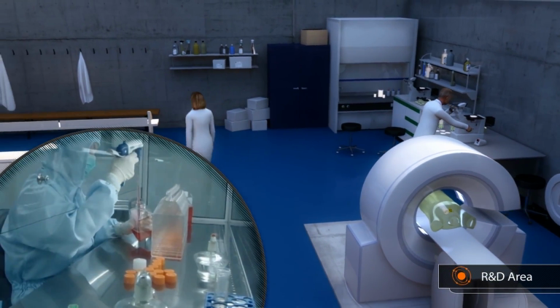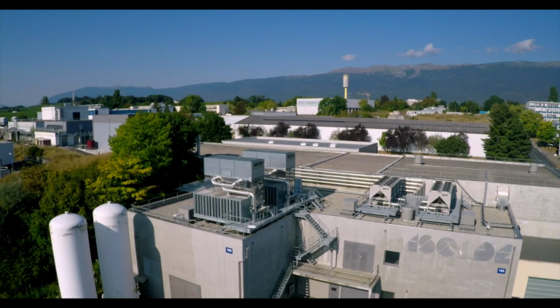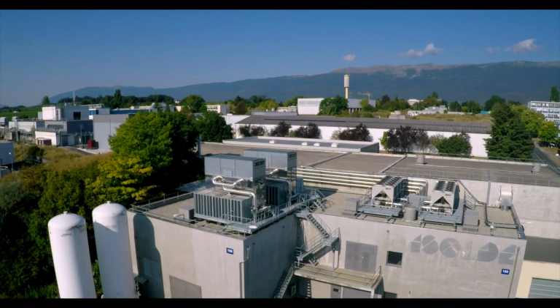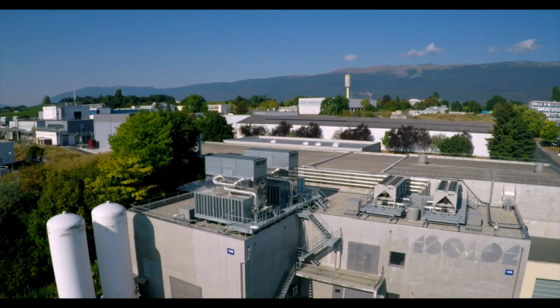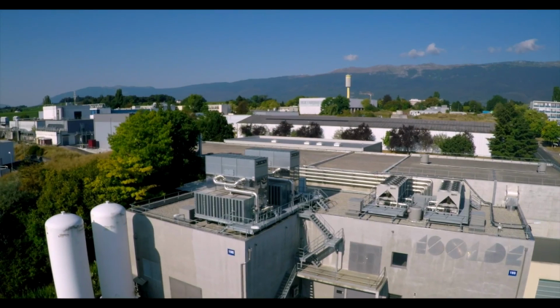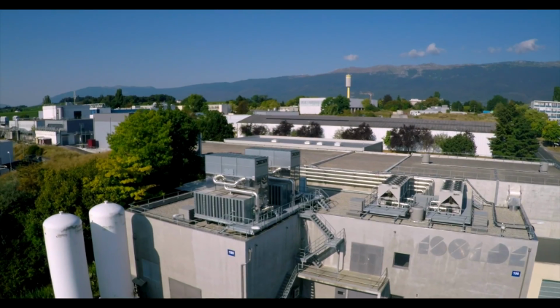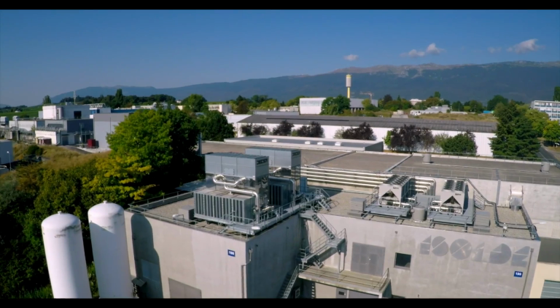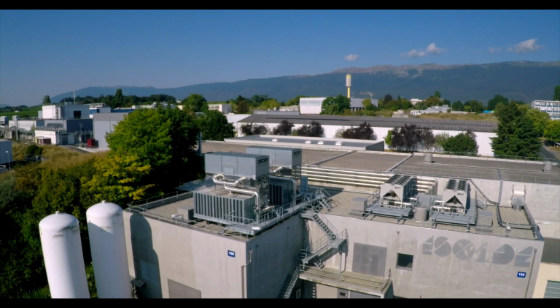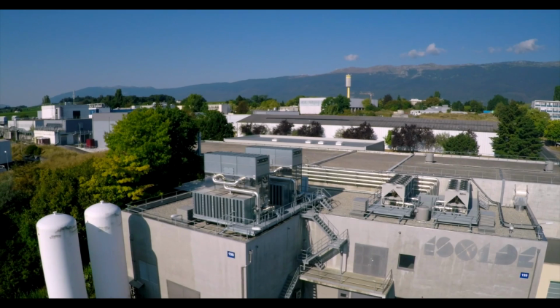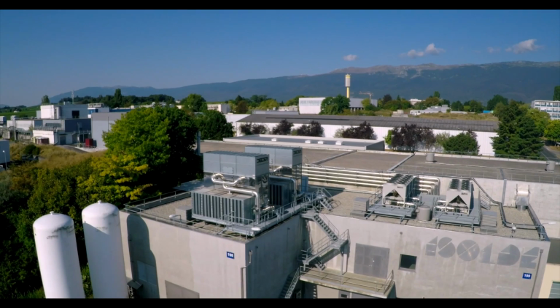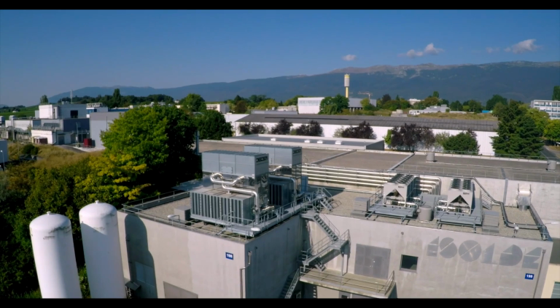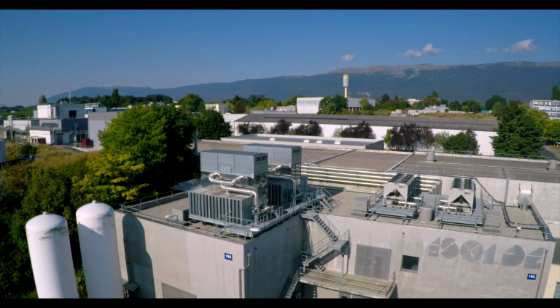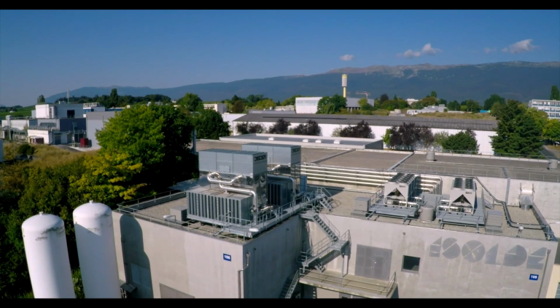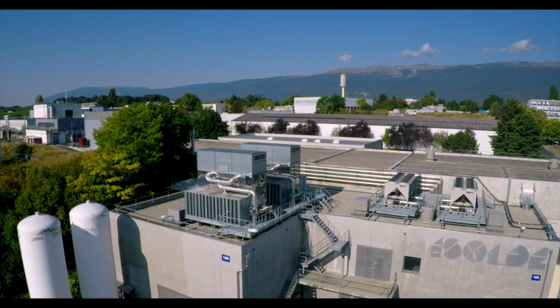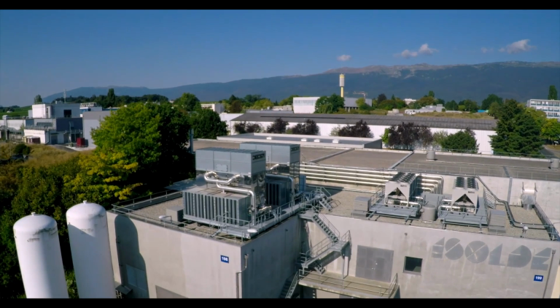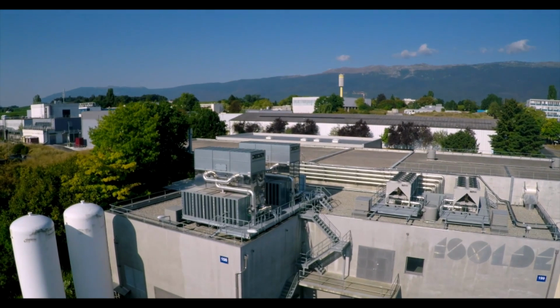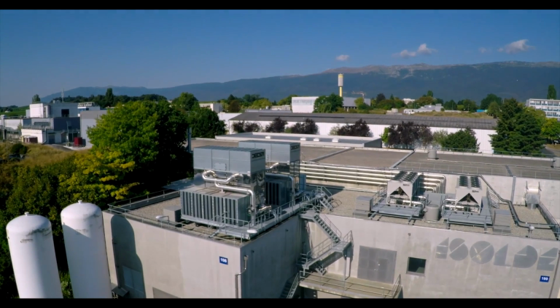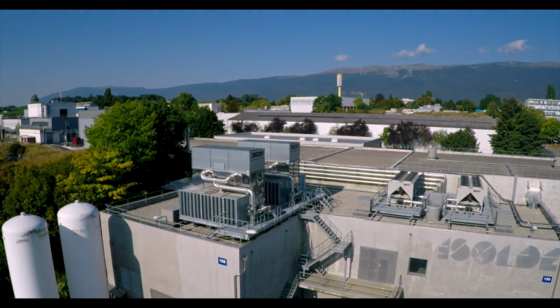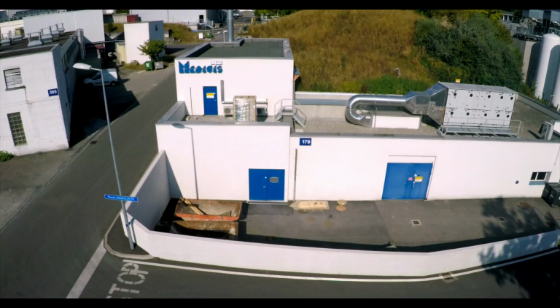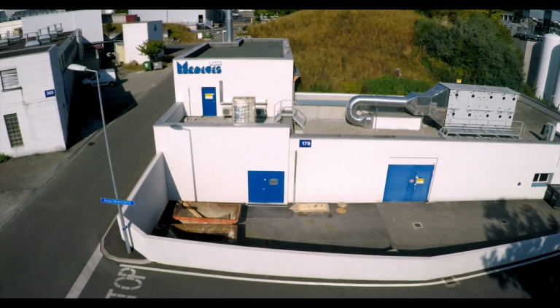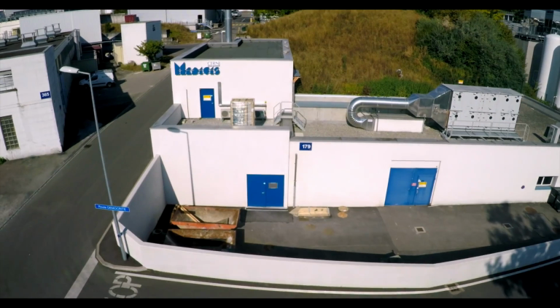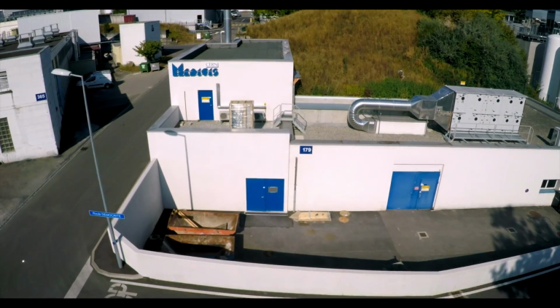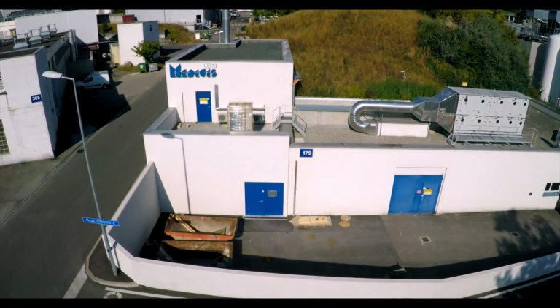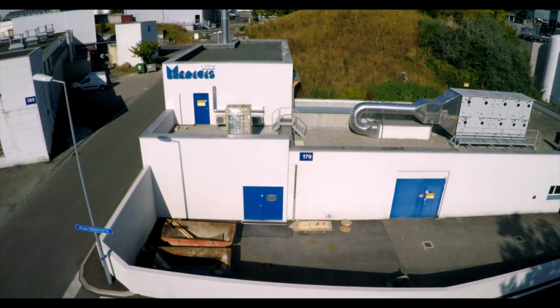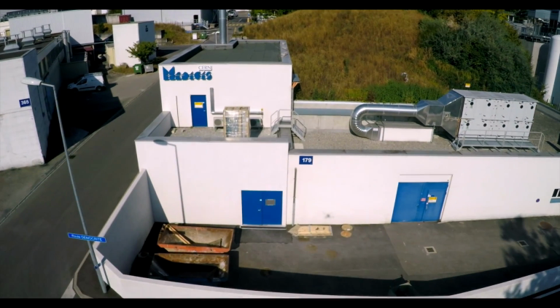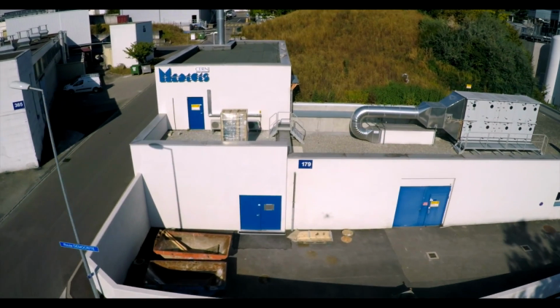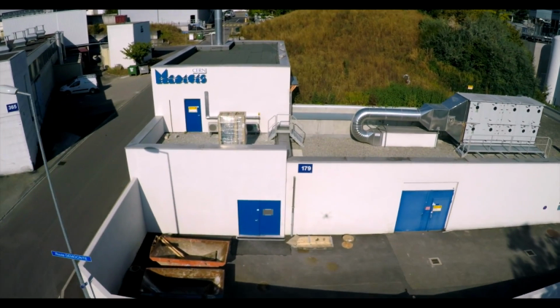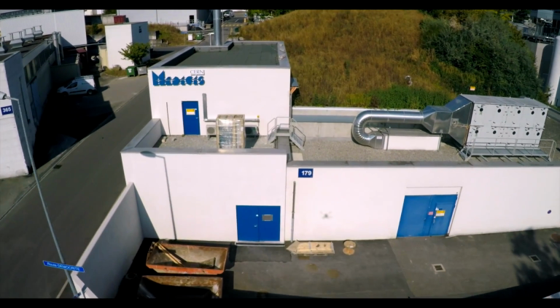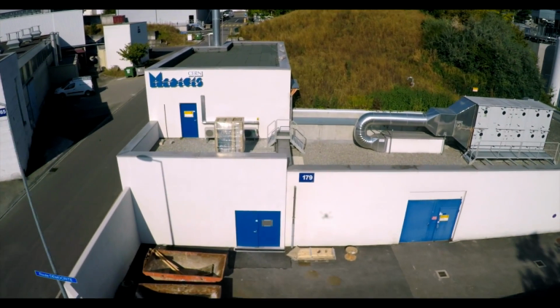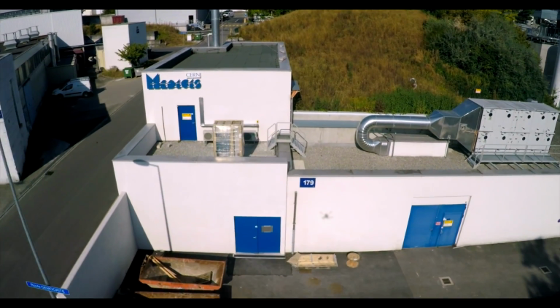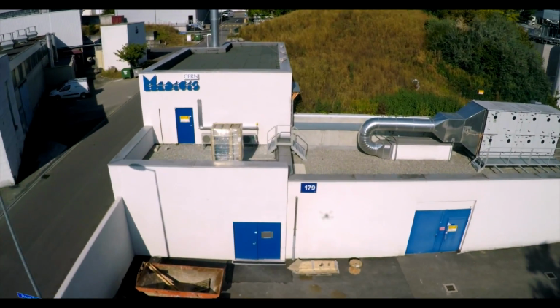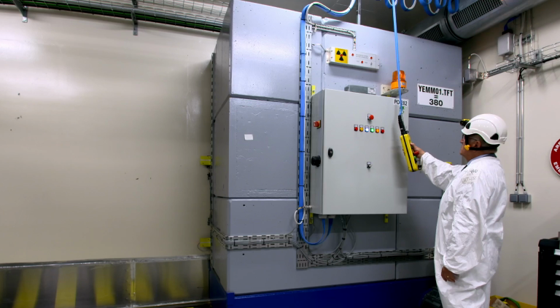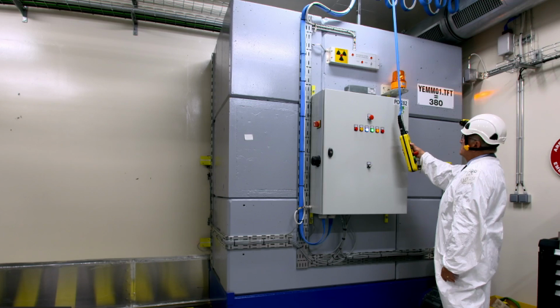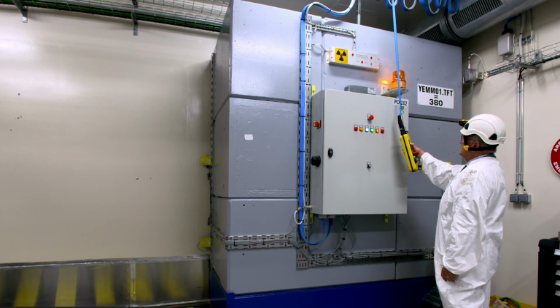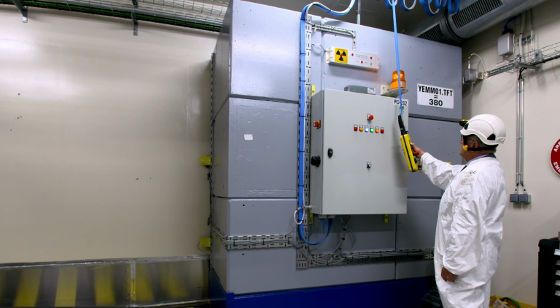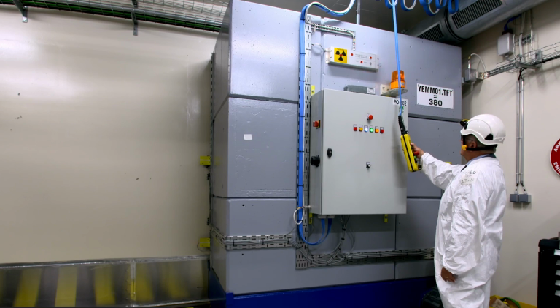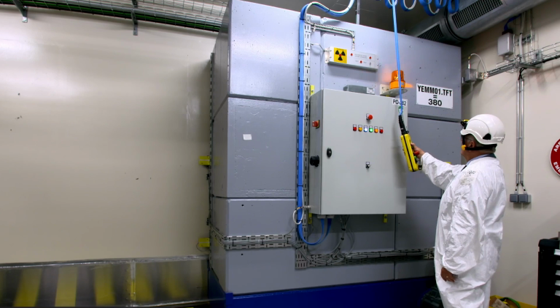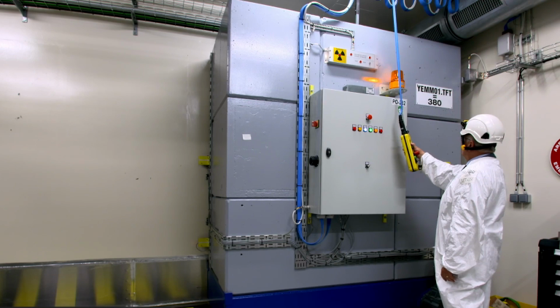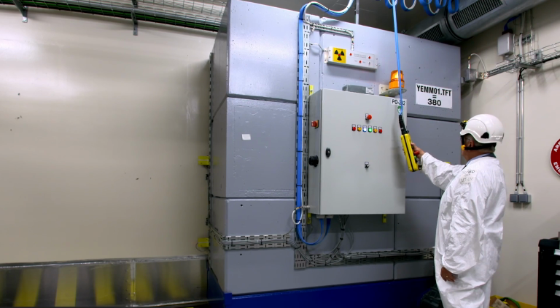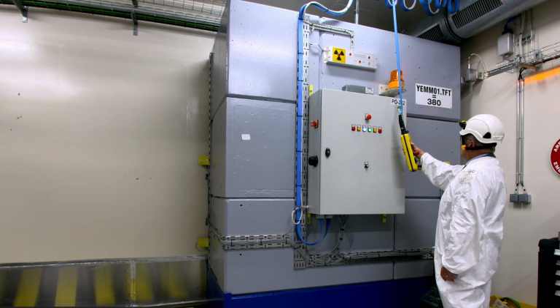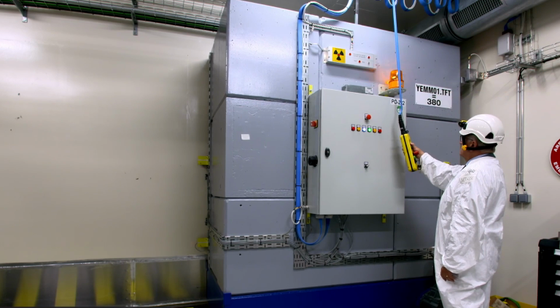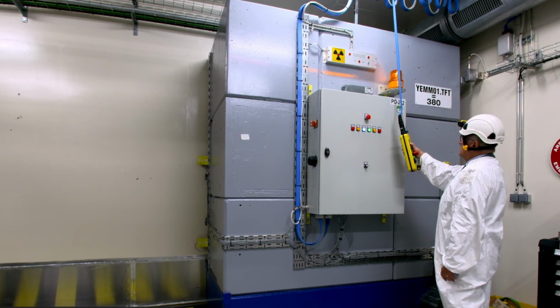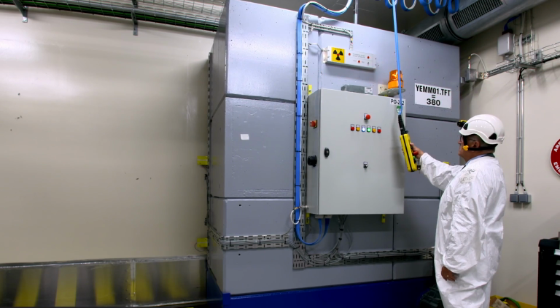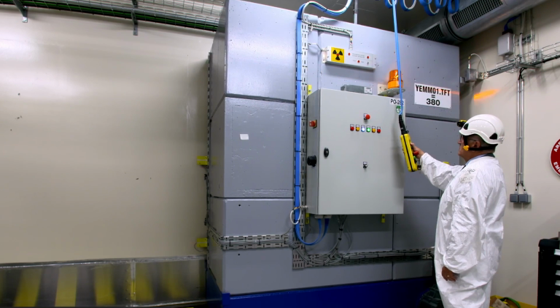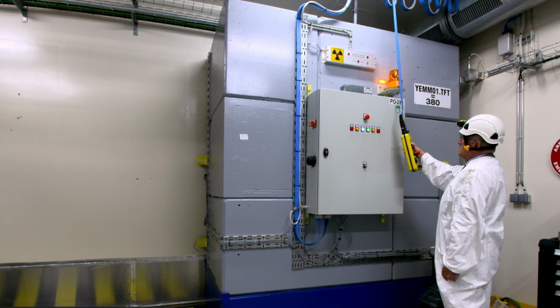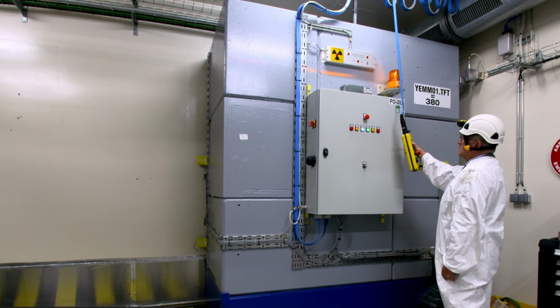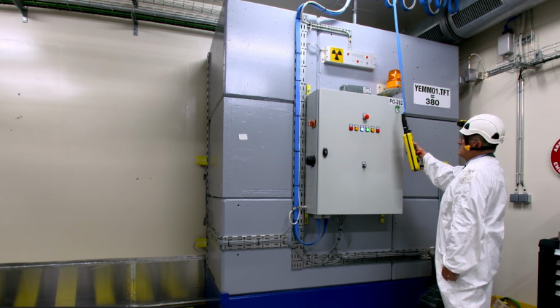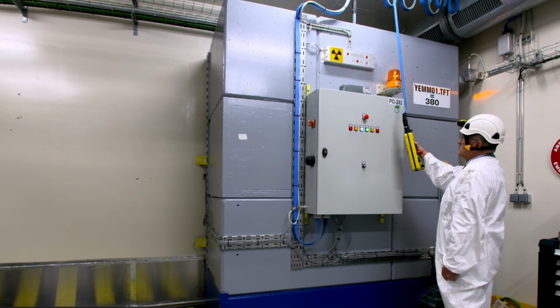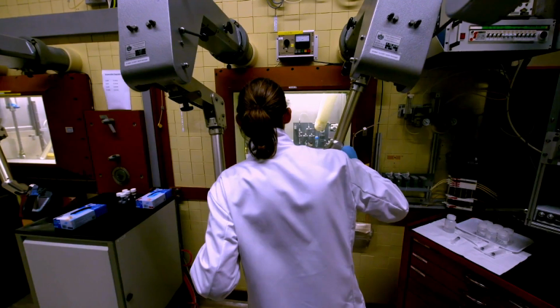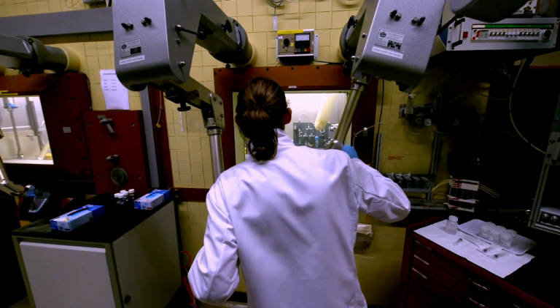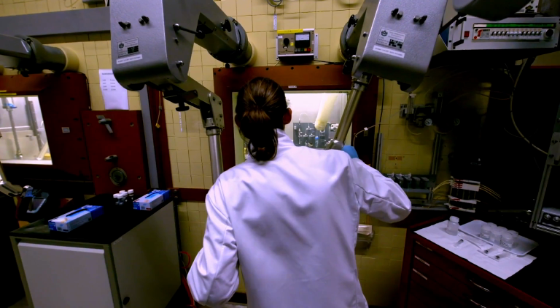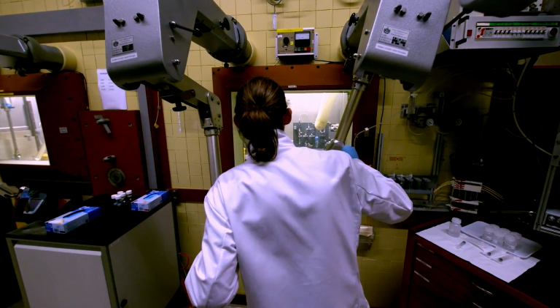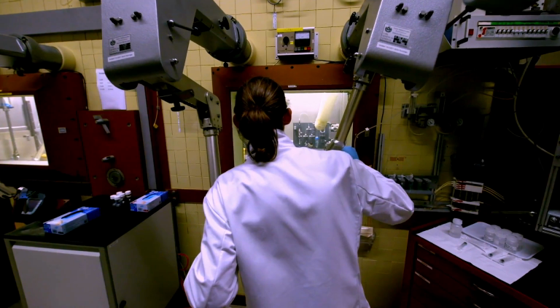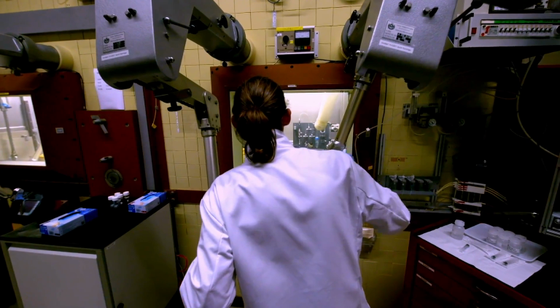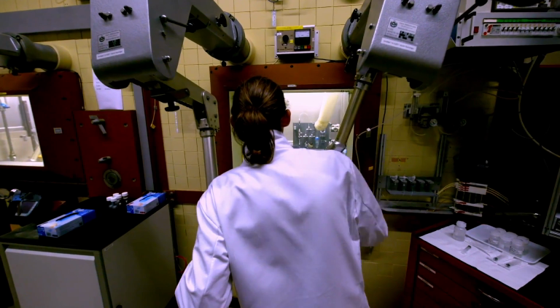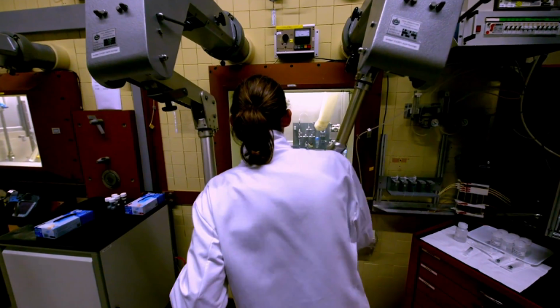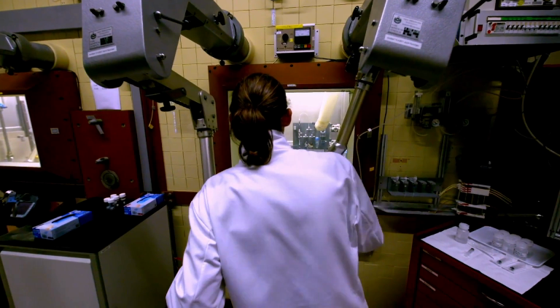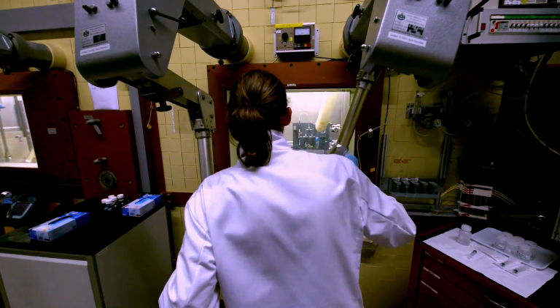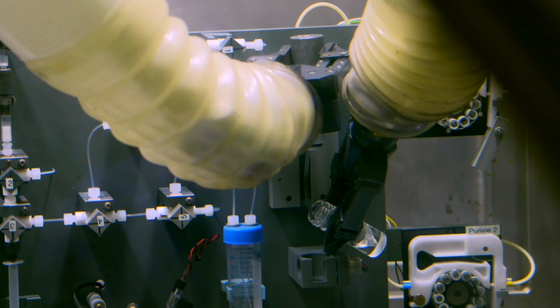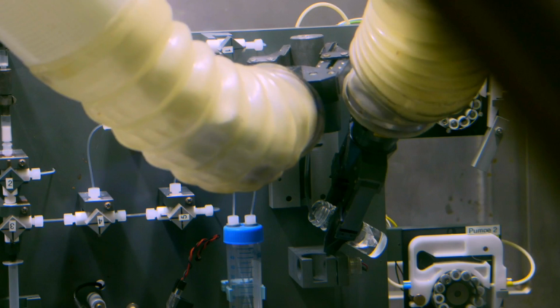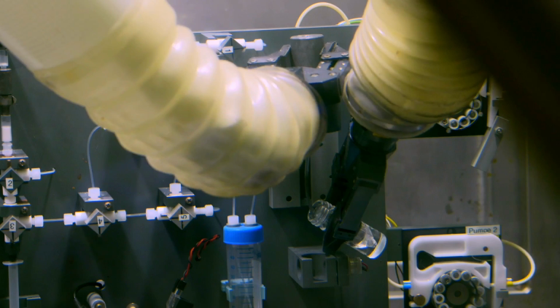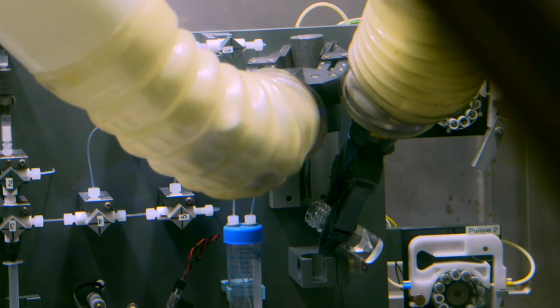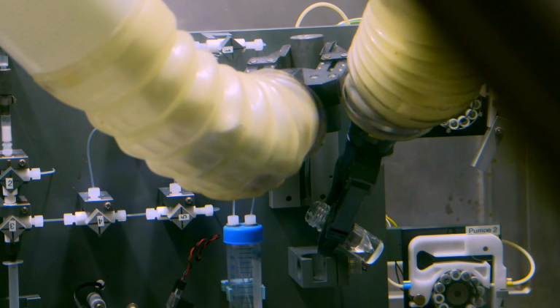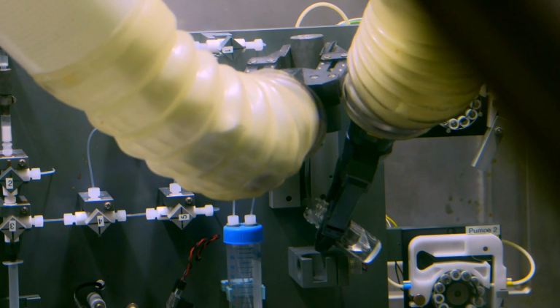Facilities at CERN, such as Isolde, Medasys, and Entoff, produce innovative radioisotopes for advanced medical treatment and imaging.